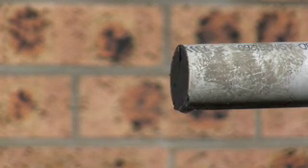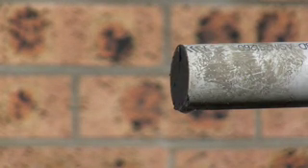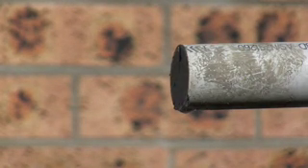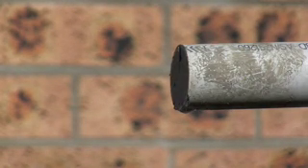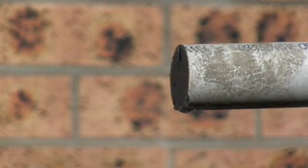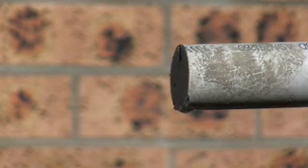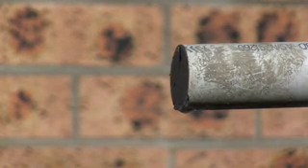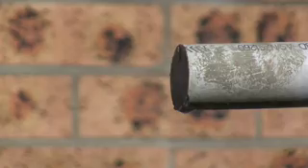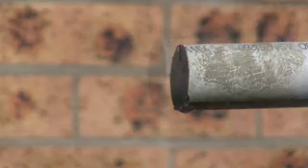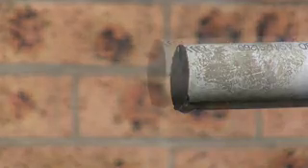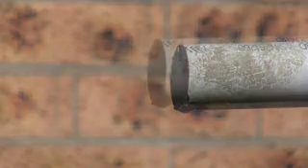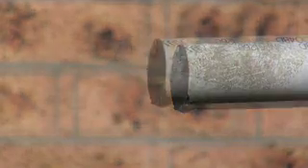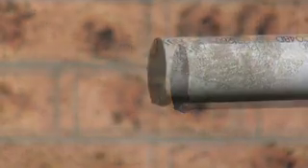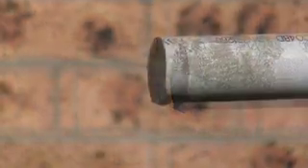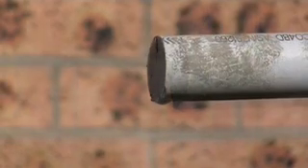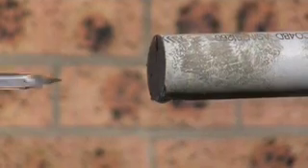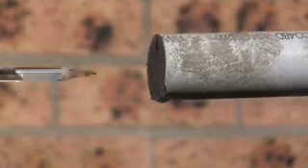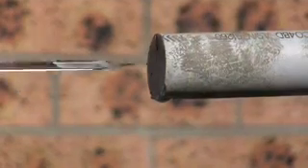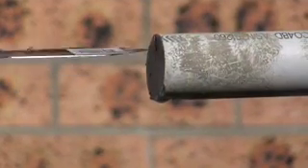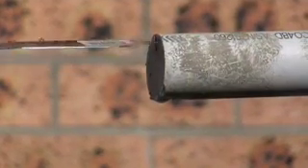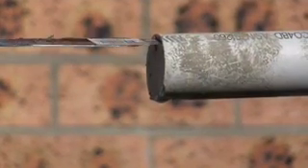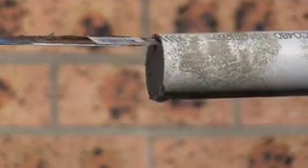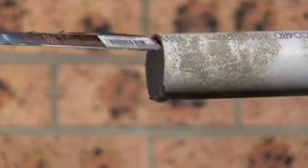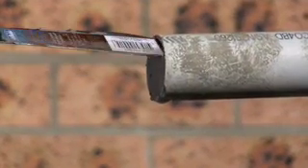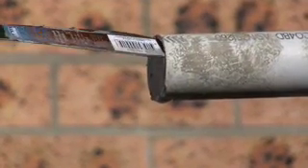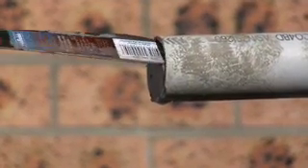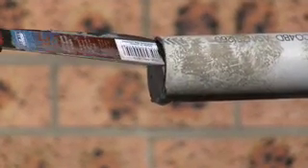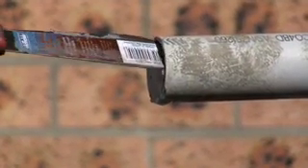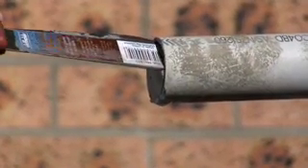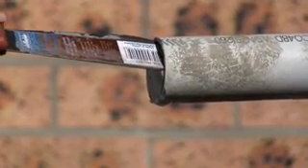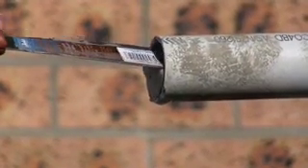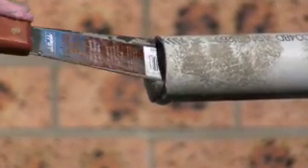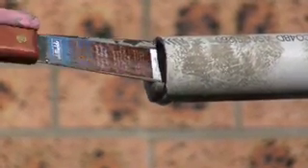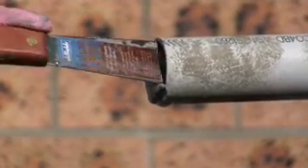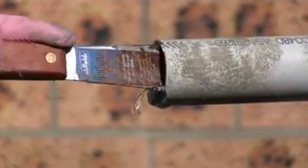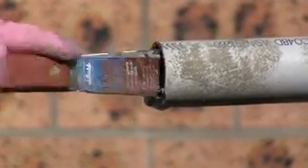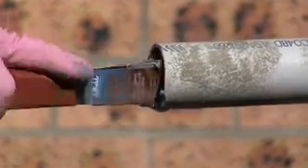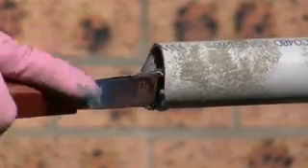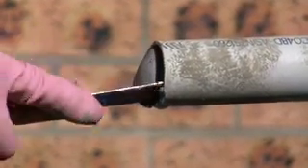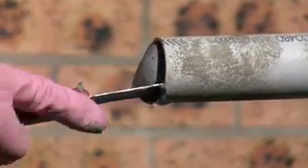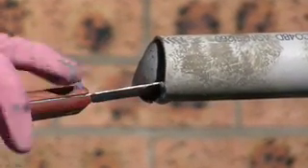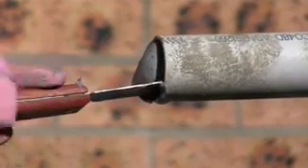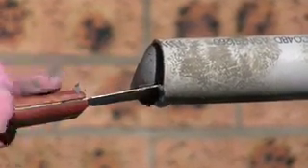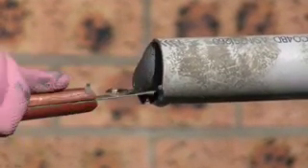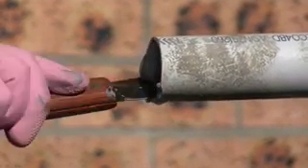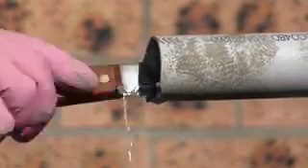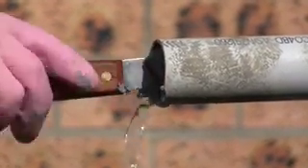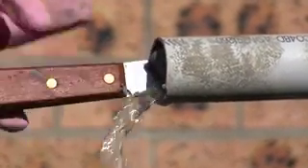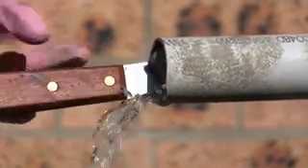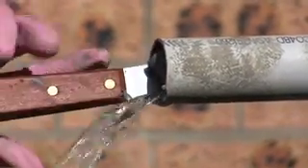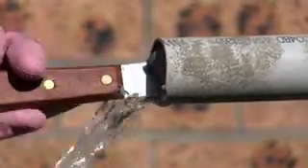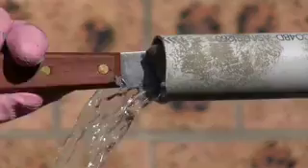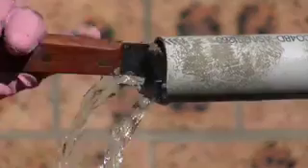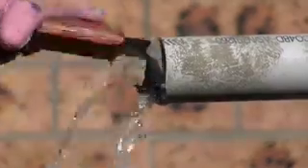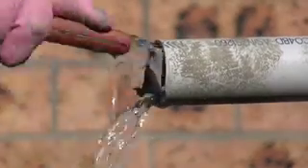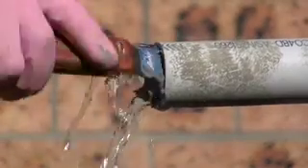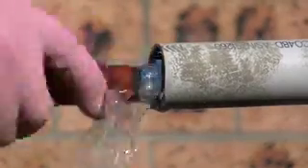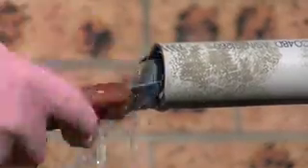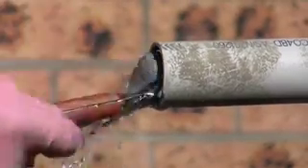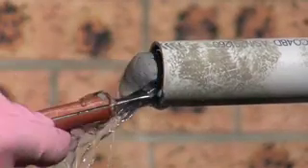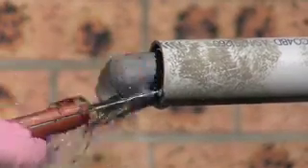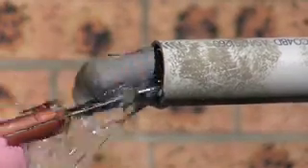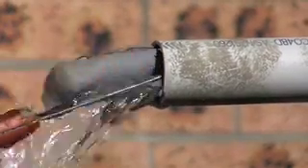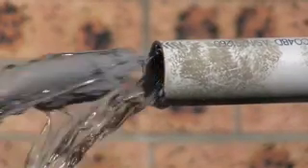We will now remove the sealing paste to show the pressurised water flowing back through the pipe.